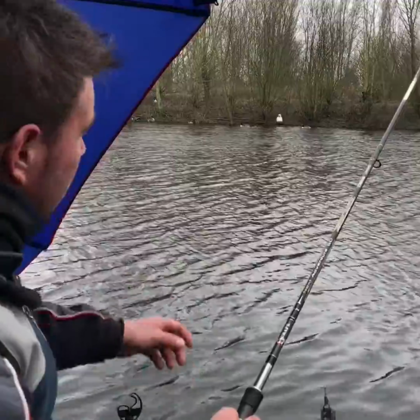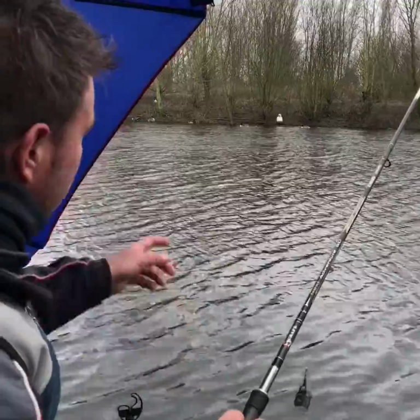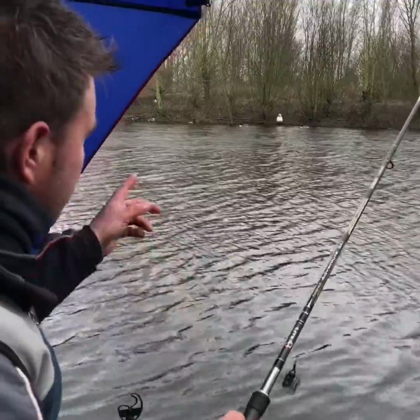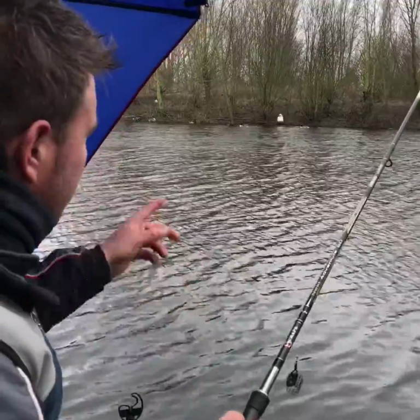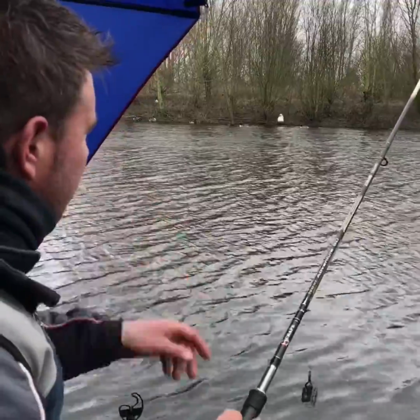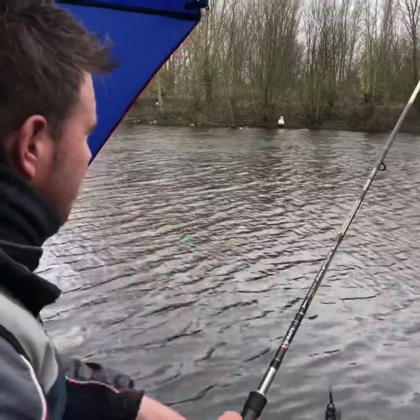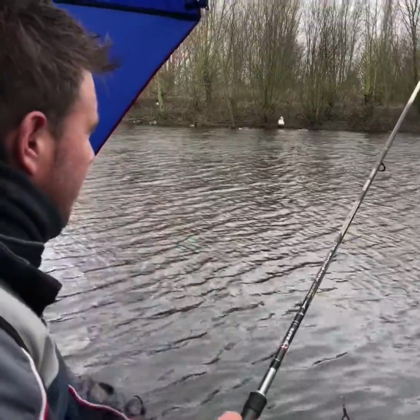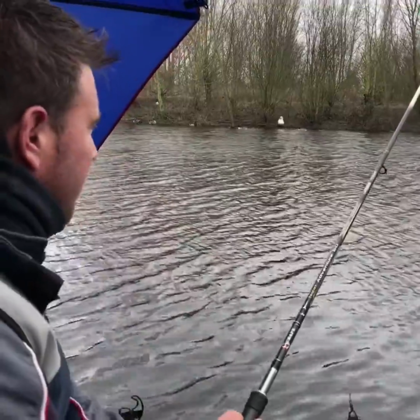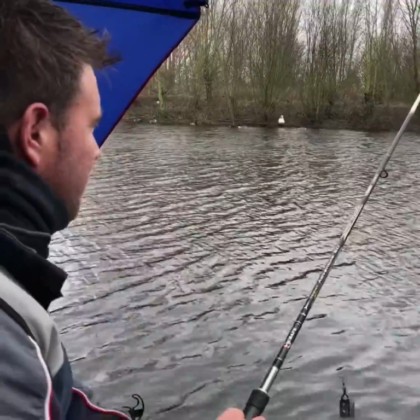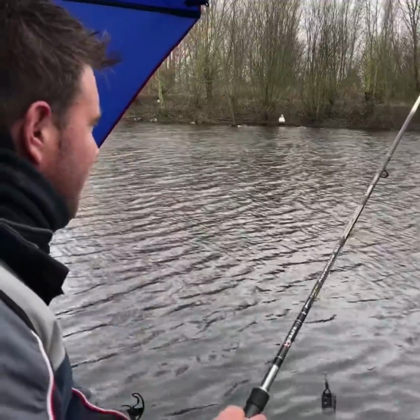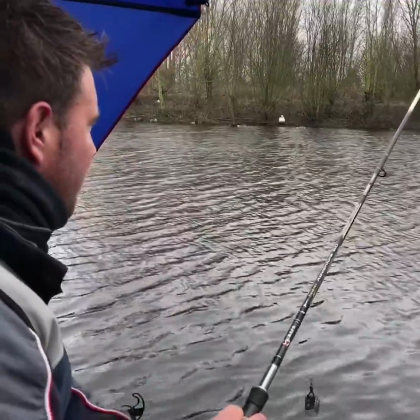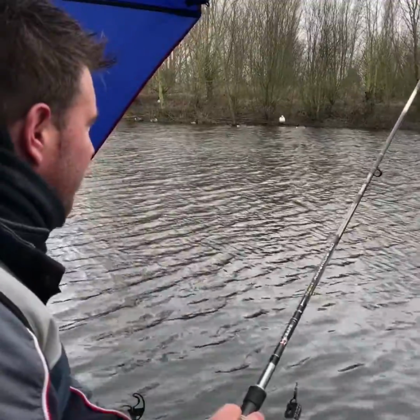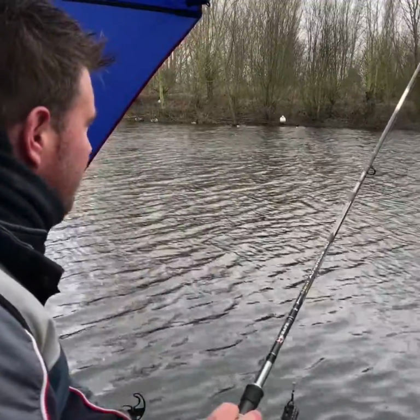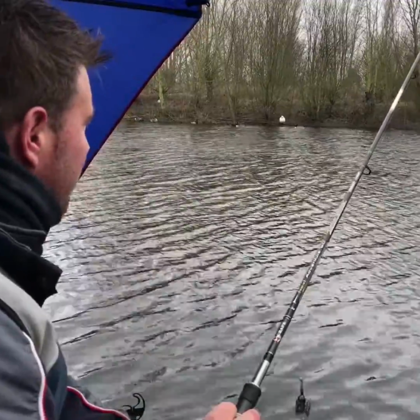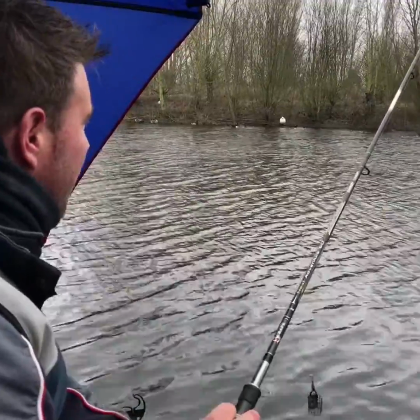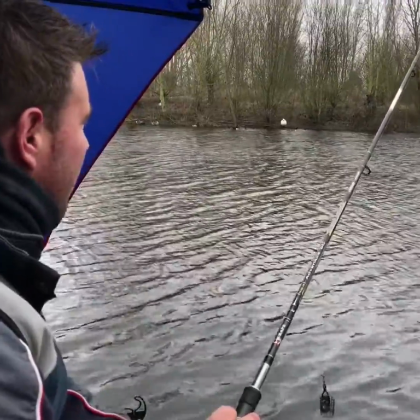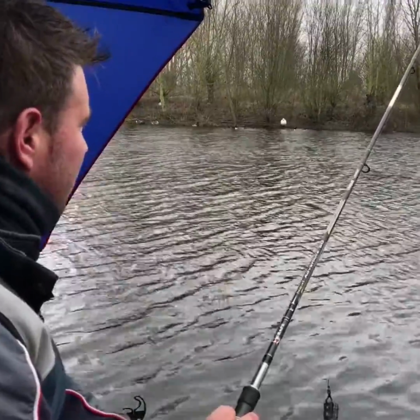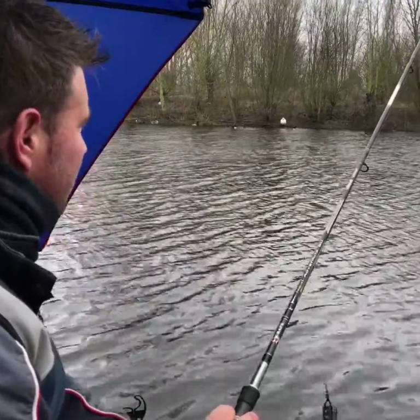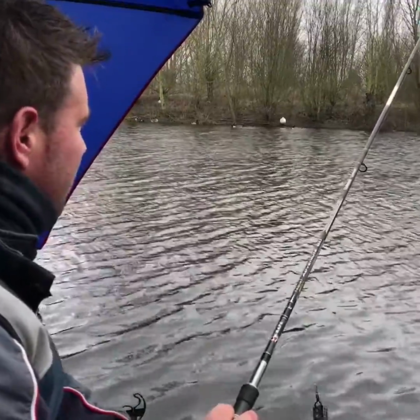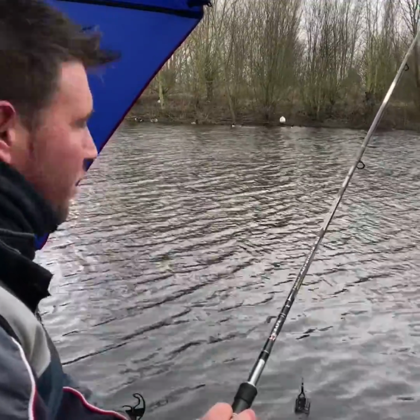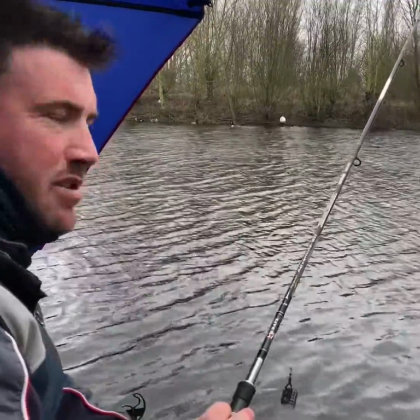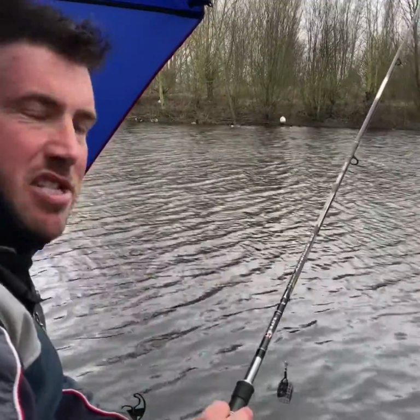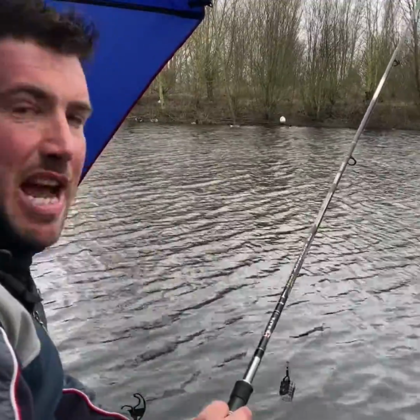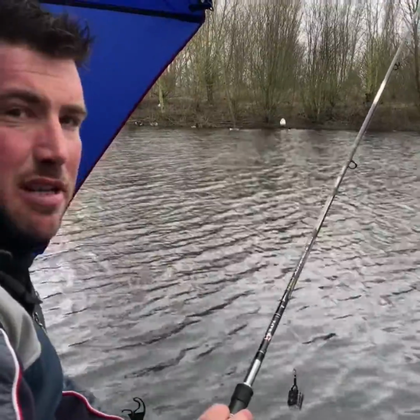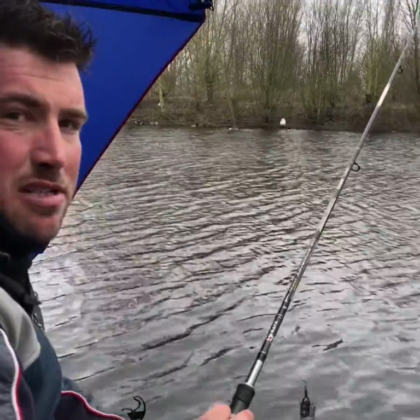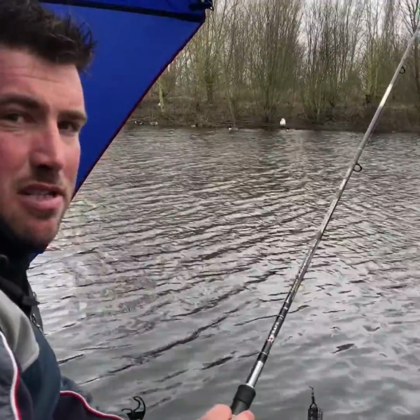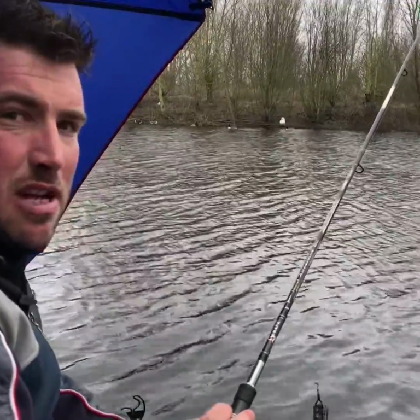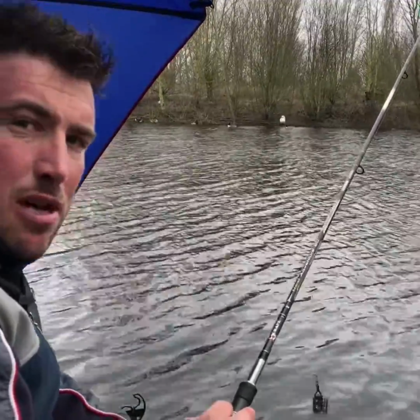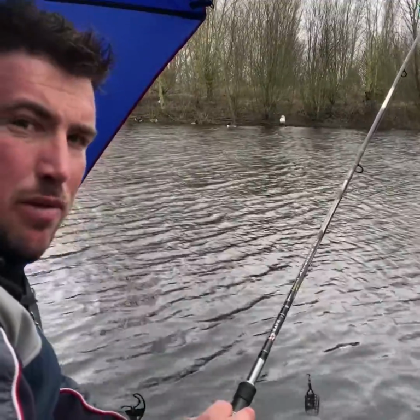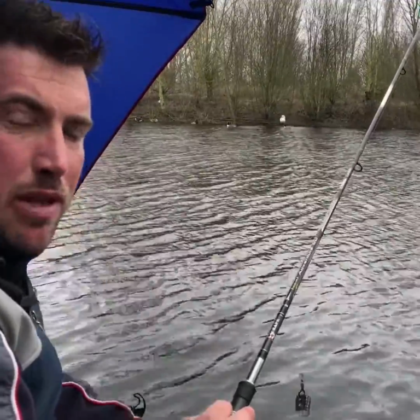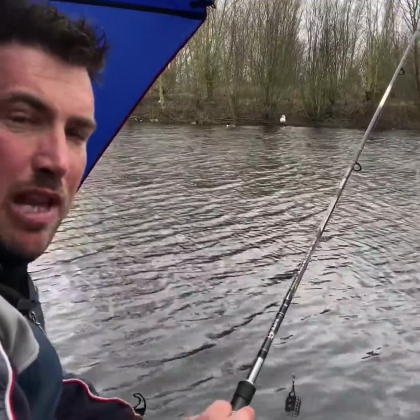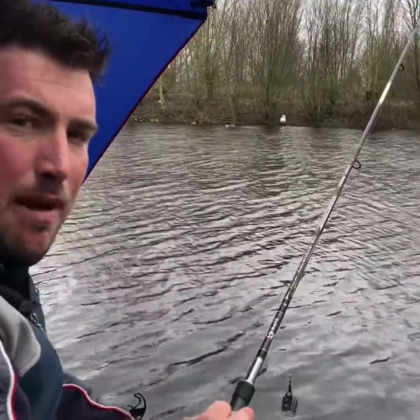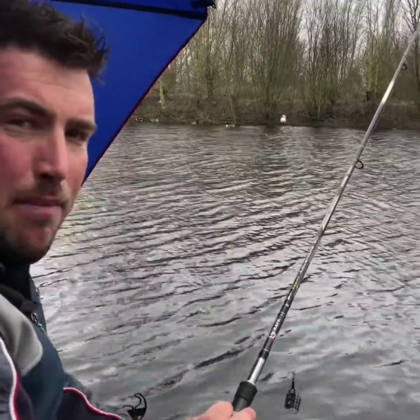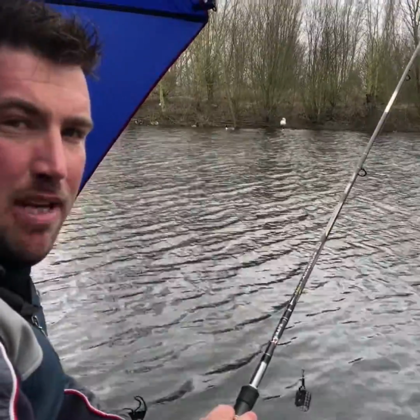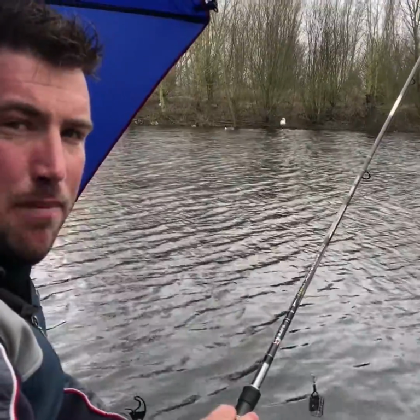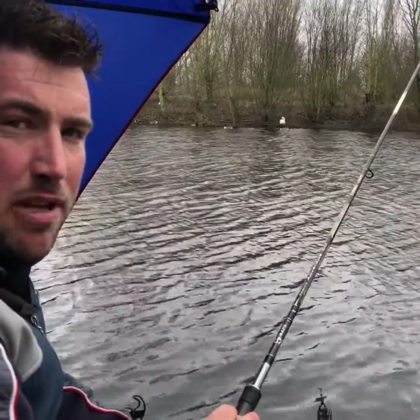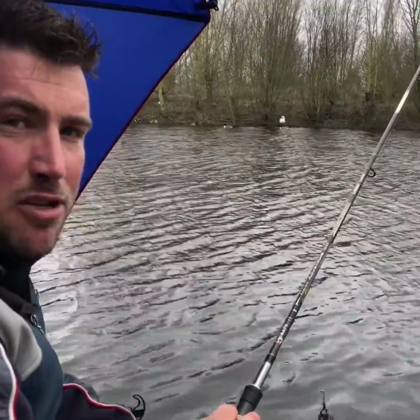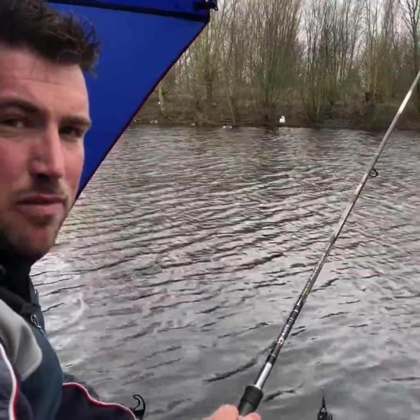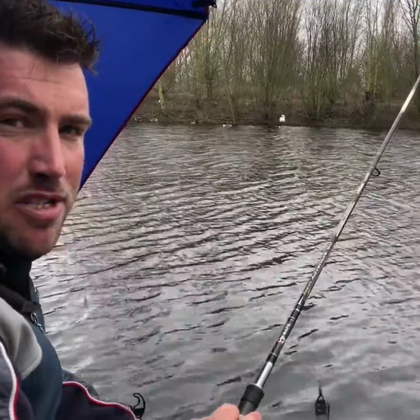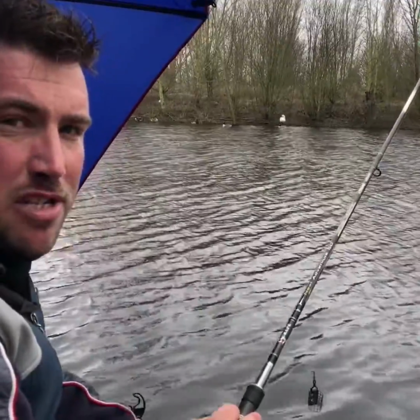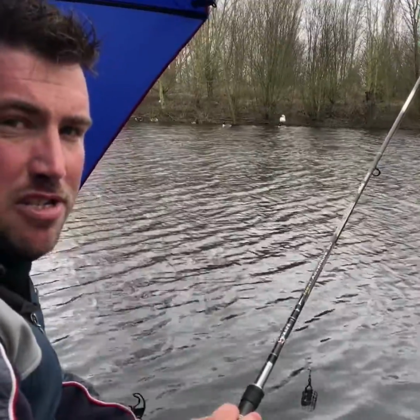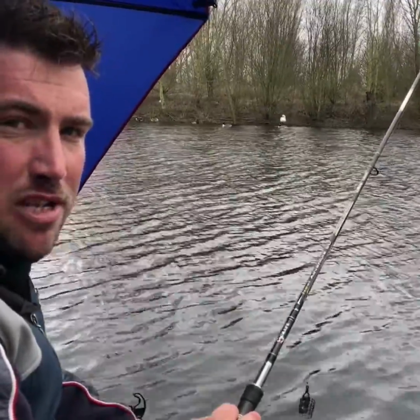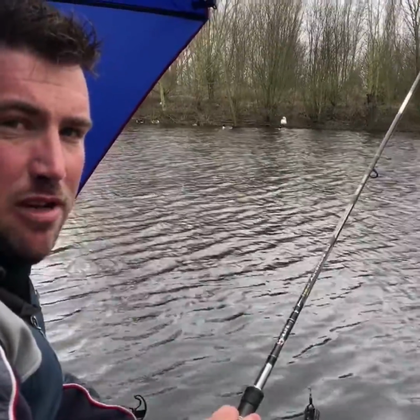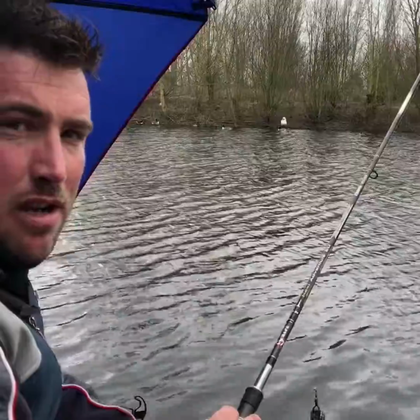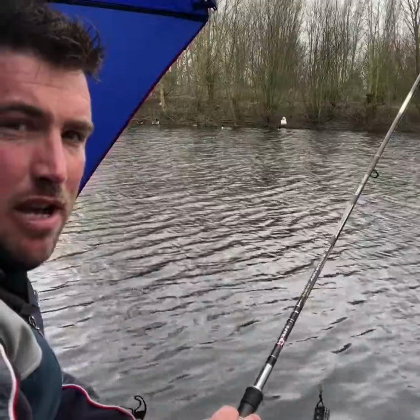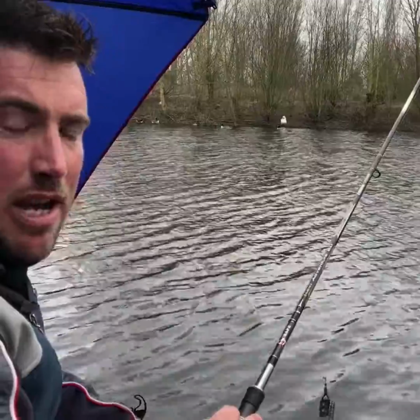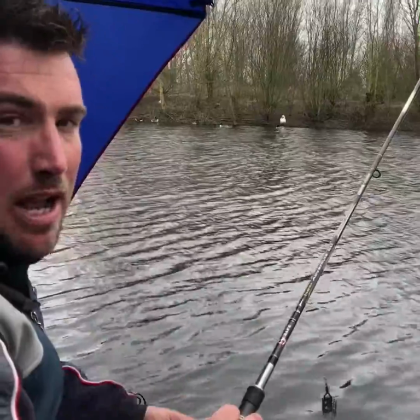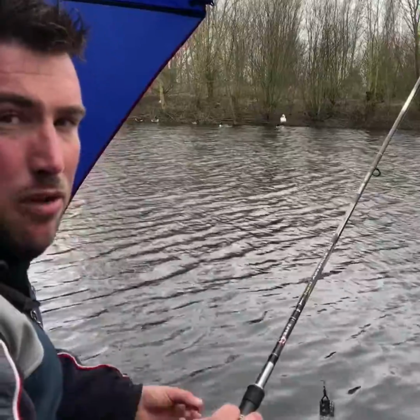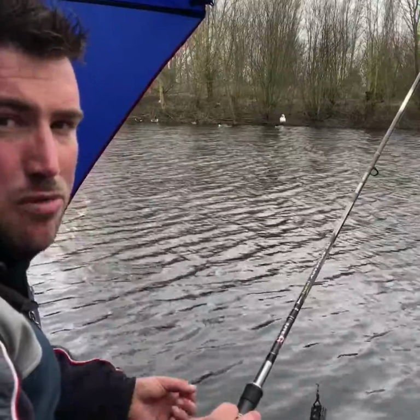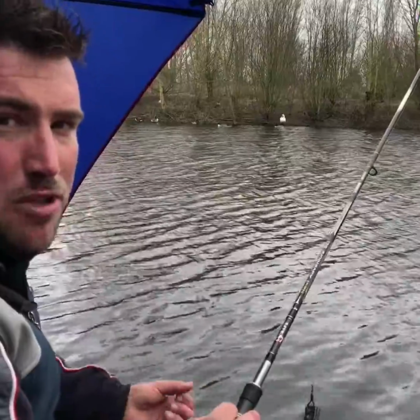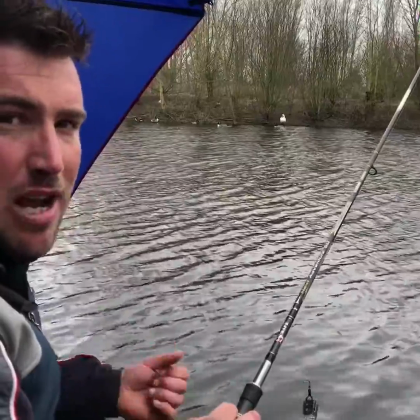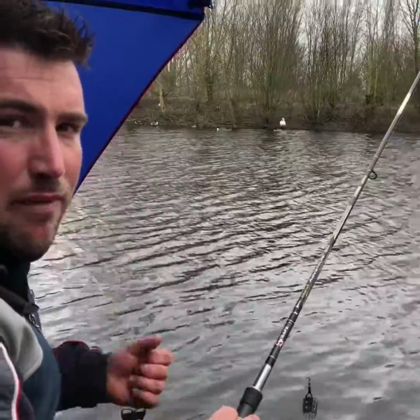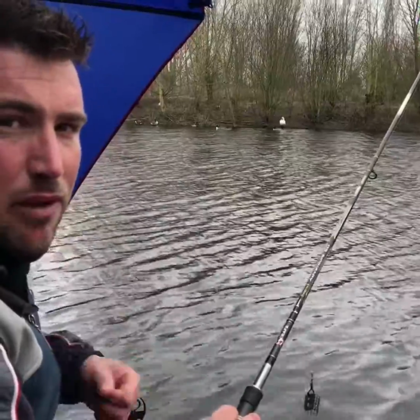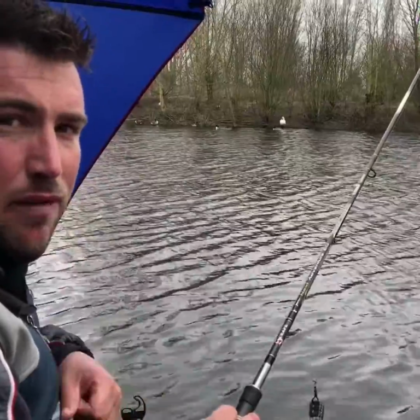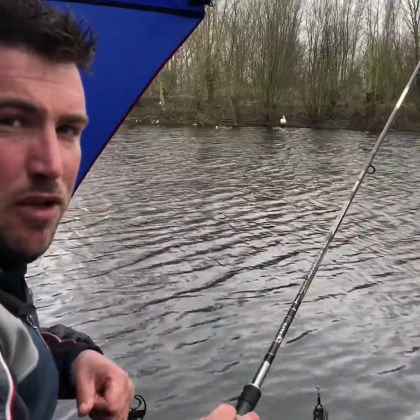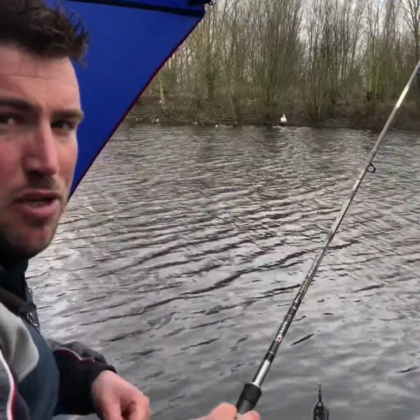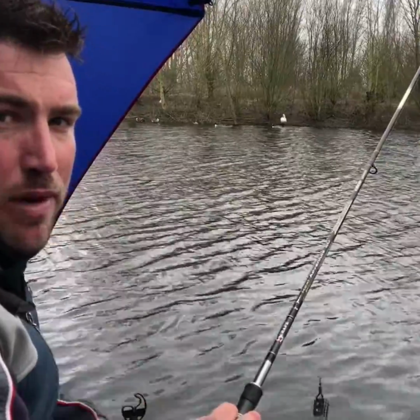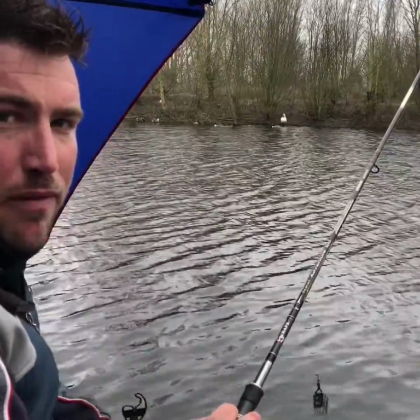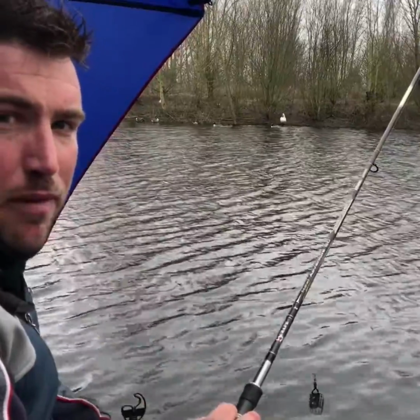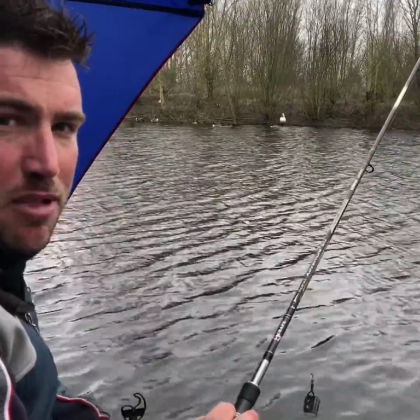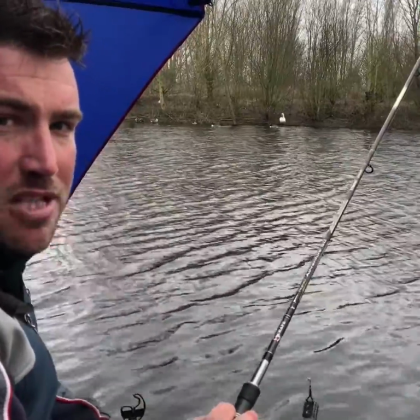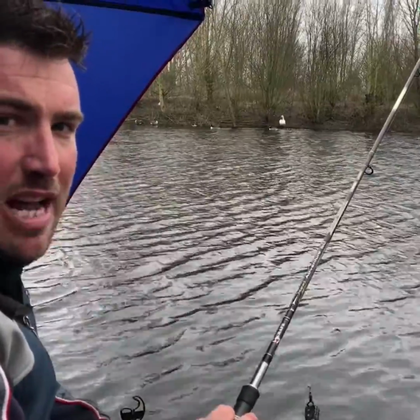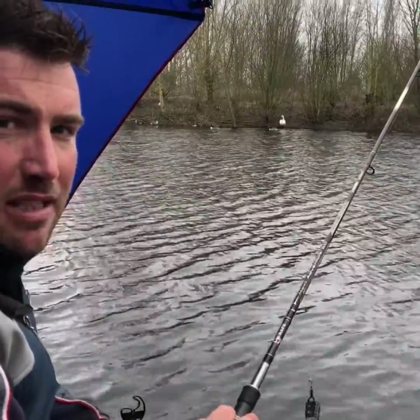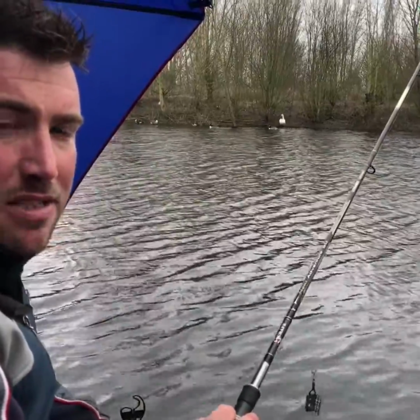As you can see, I'm casting over to an island today with snags. With the line being abrasion resistant, it helps me drive all the fish away from the snags.